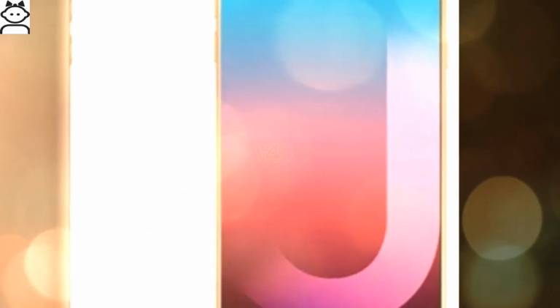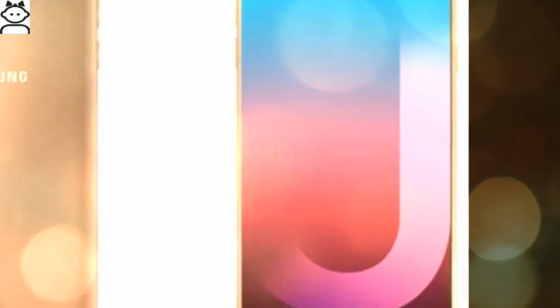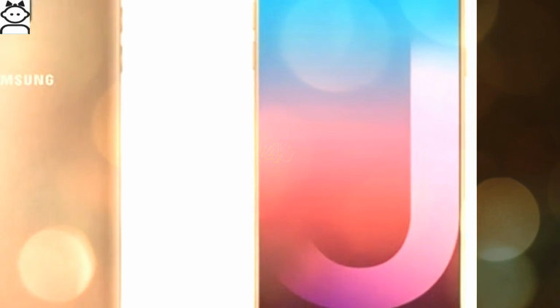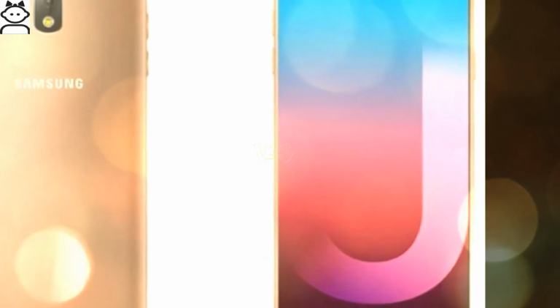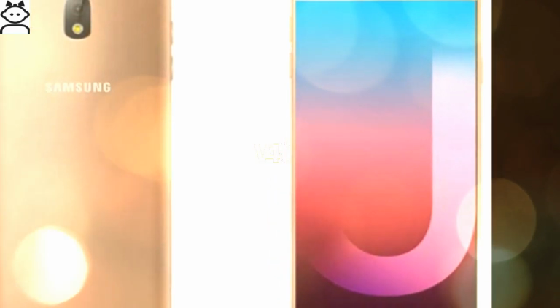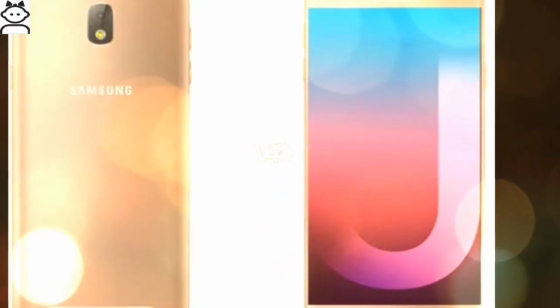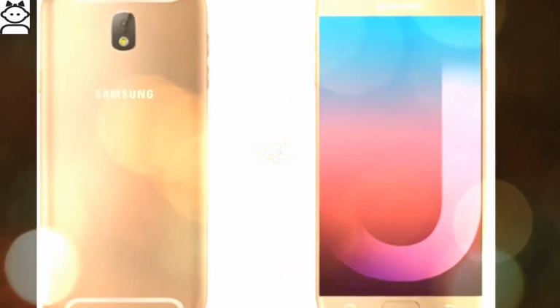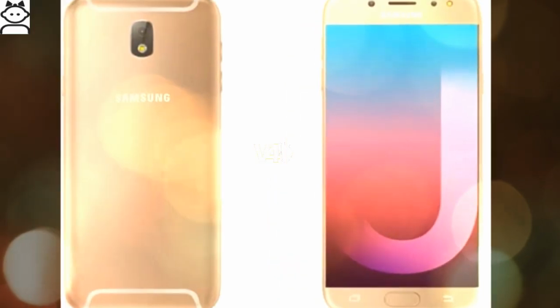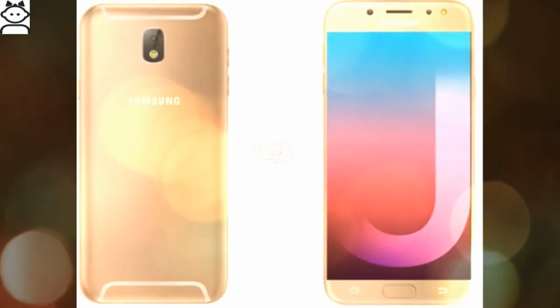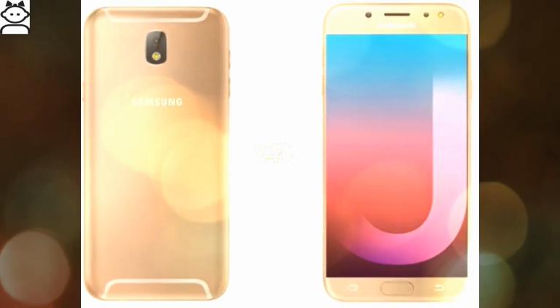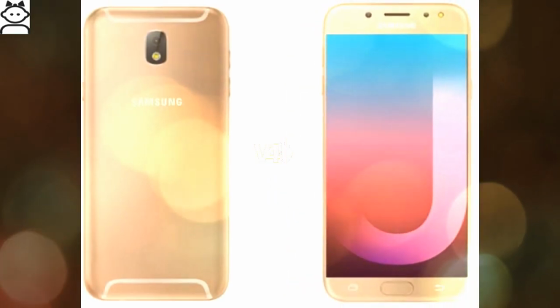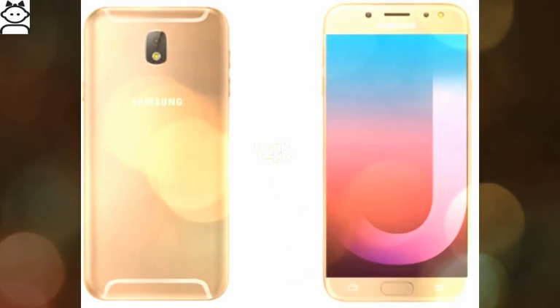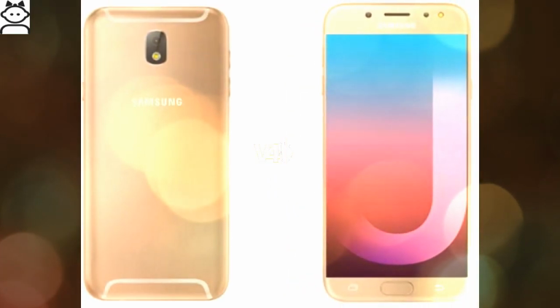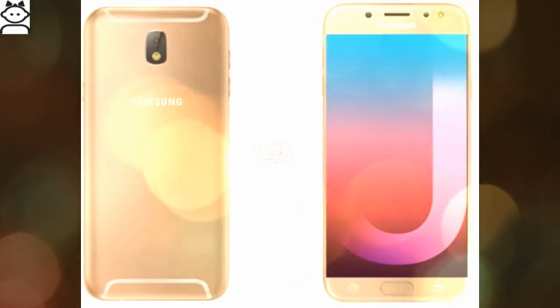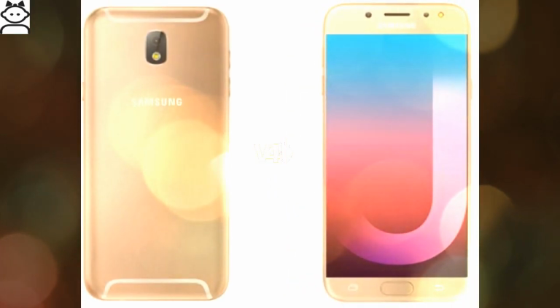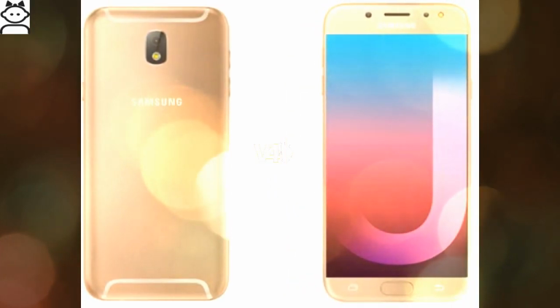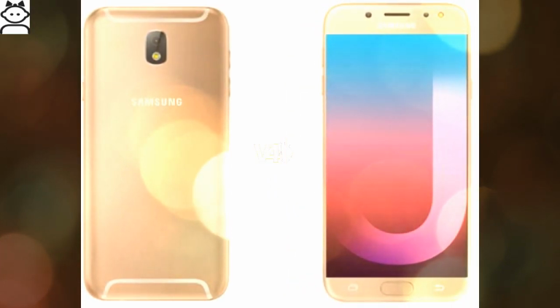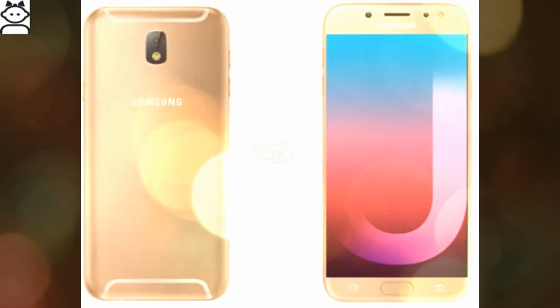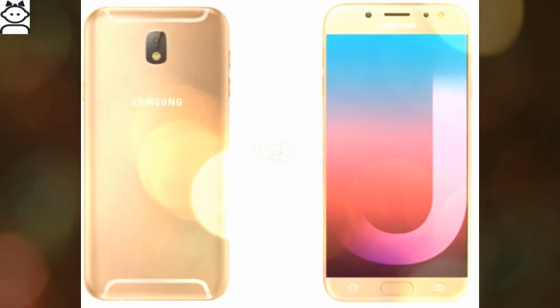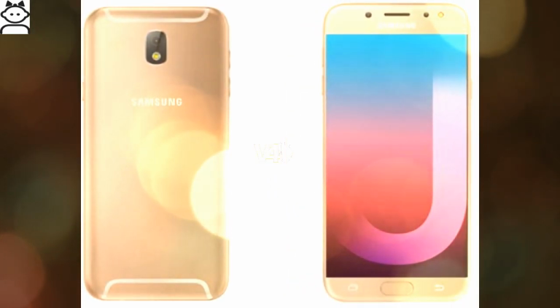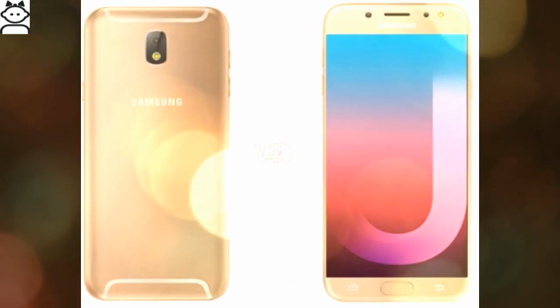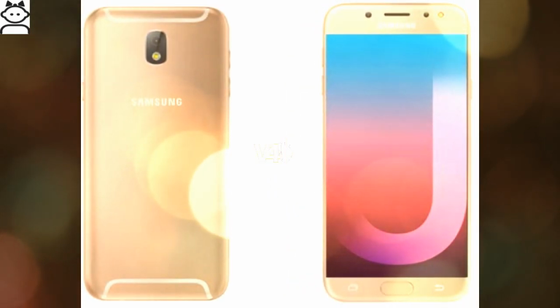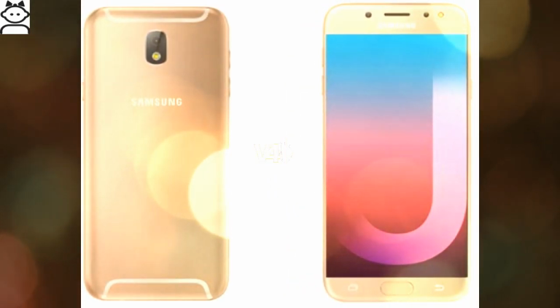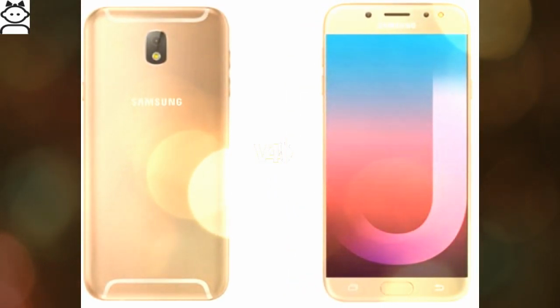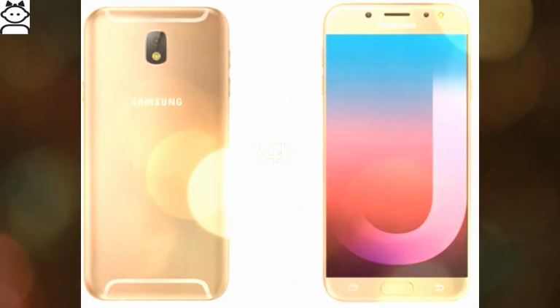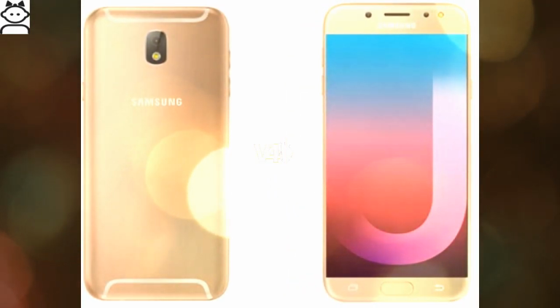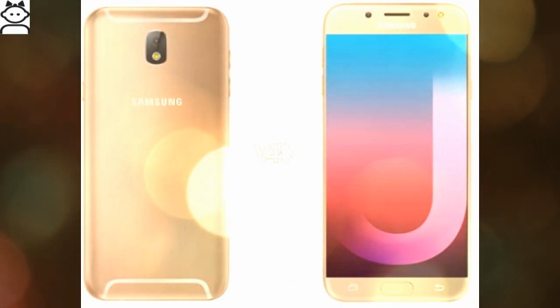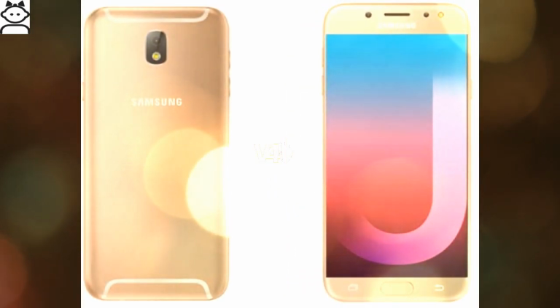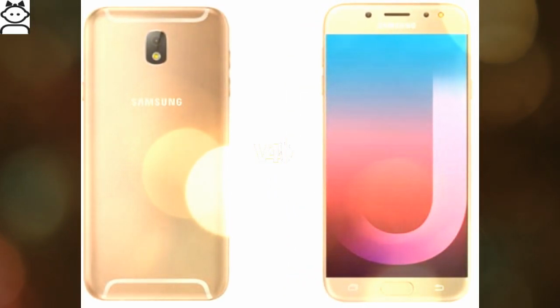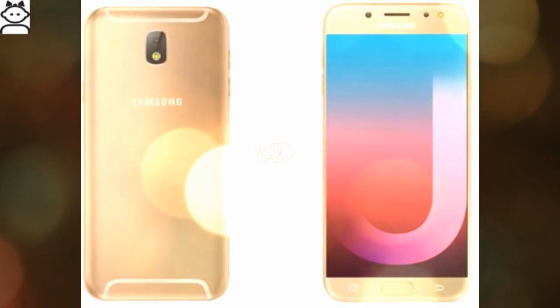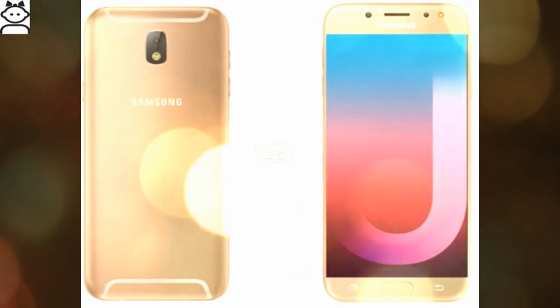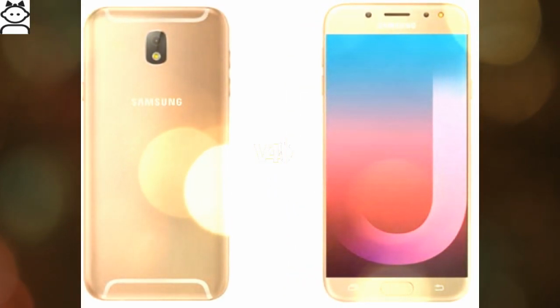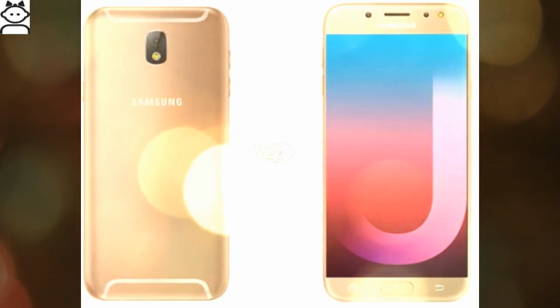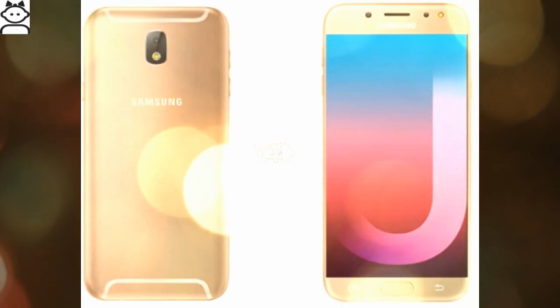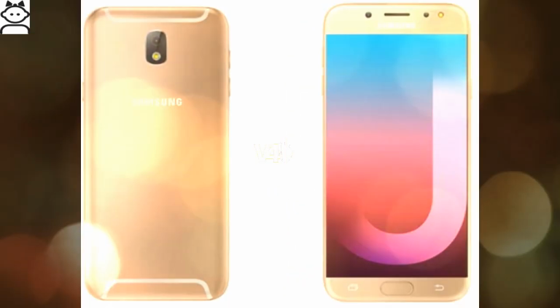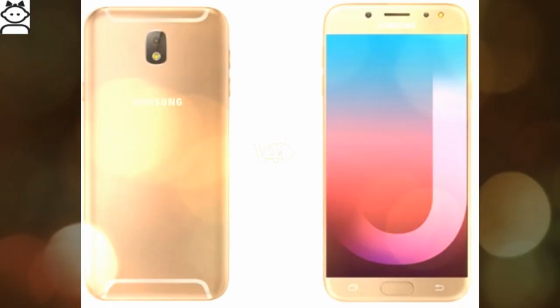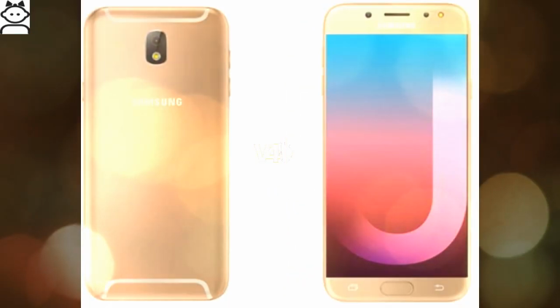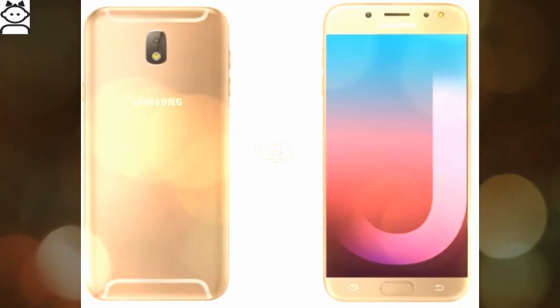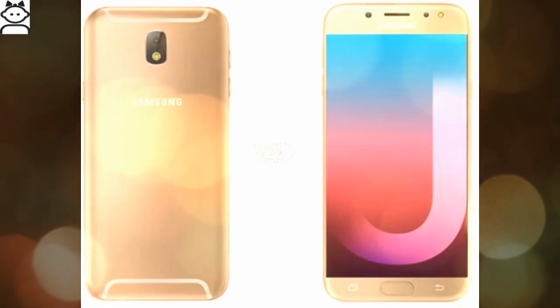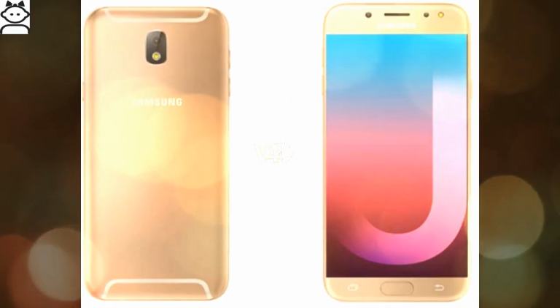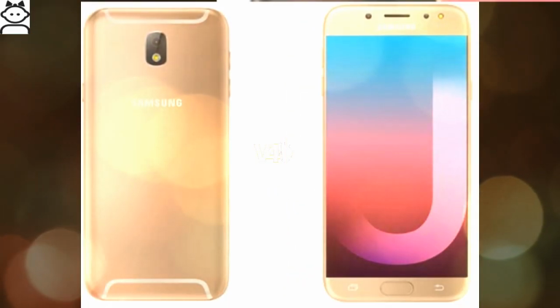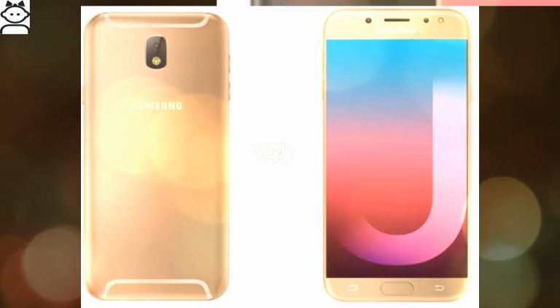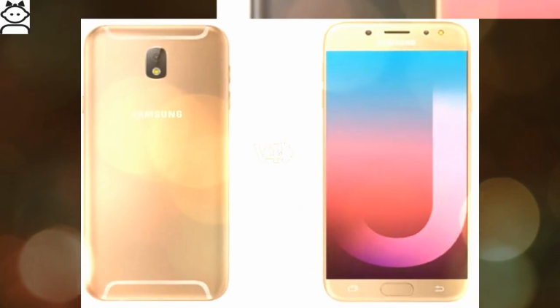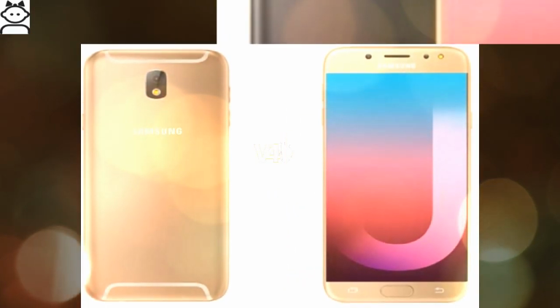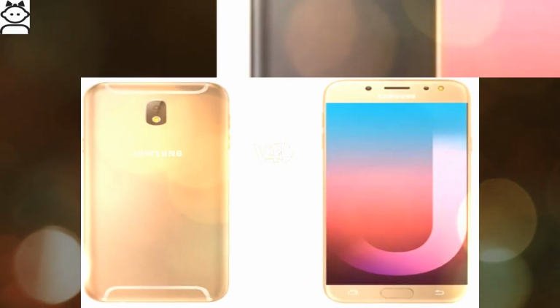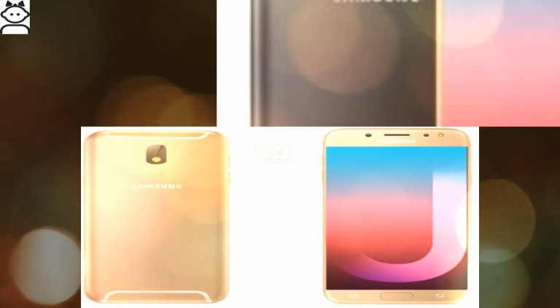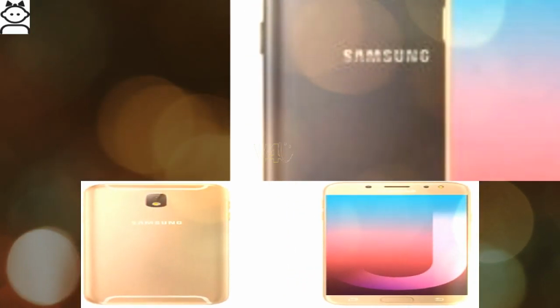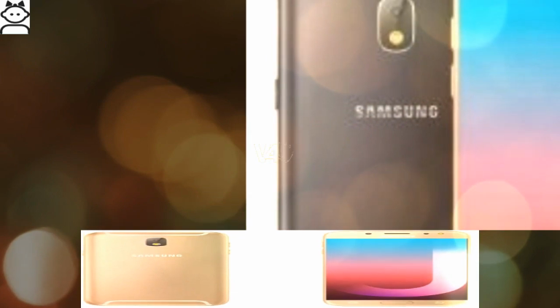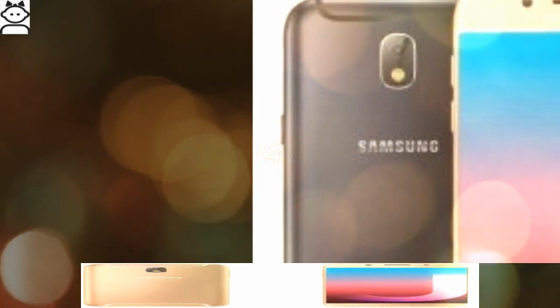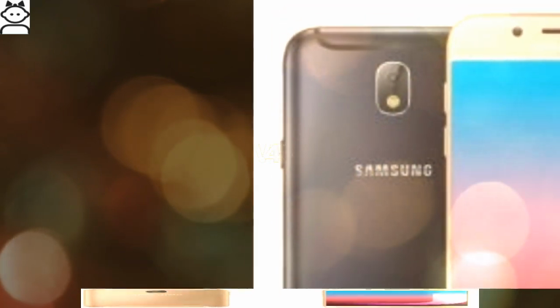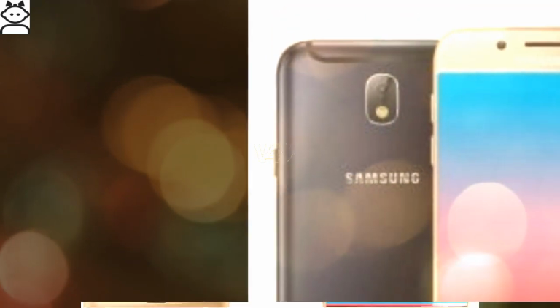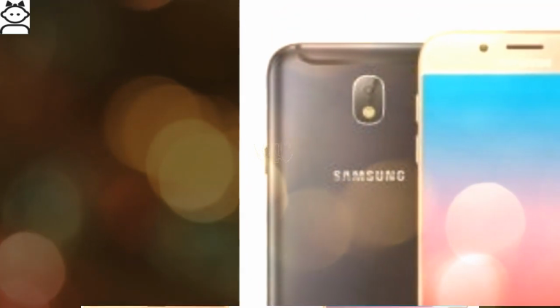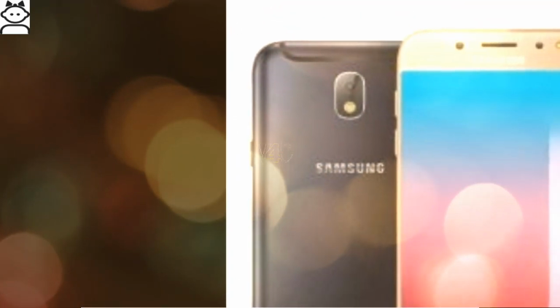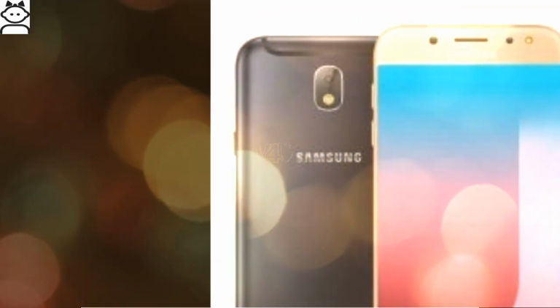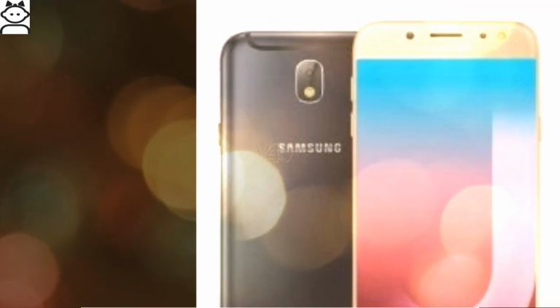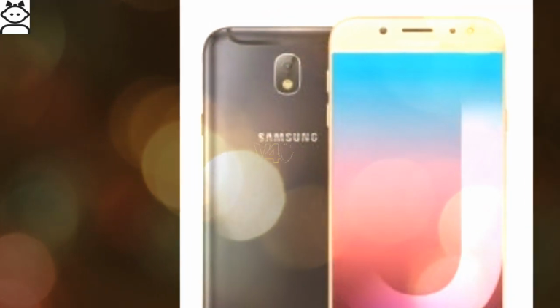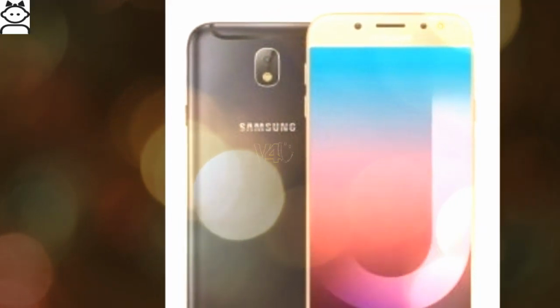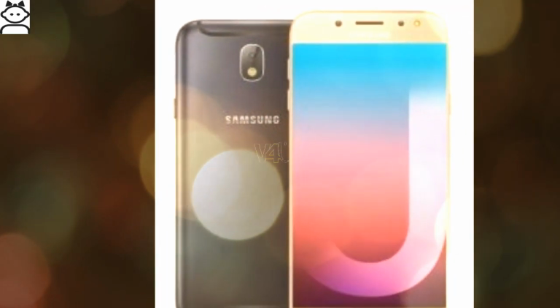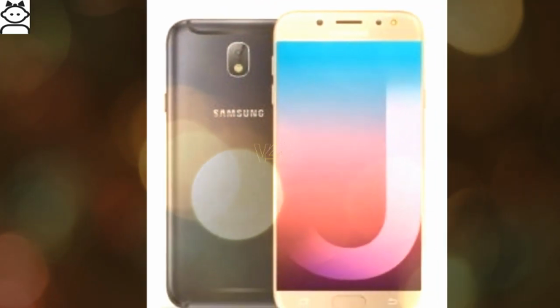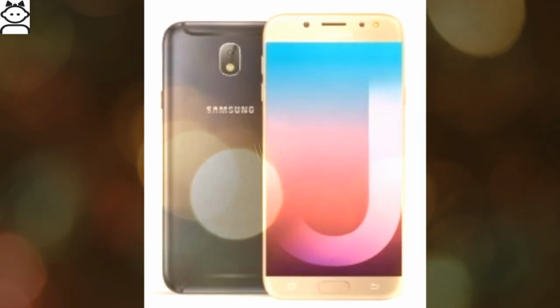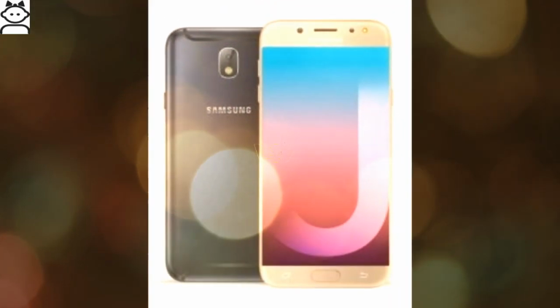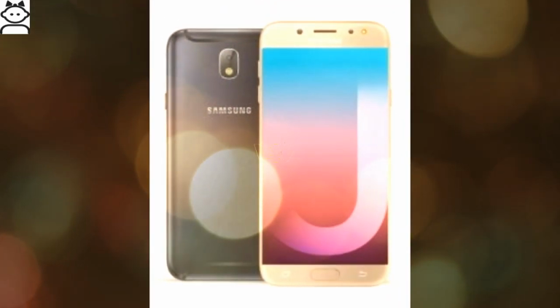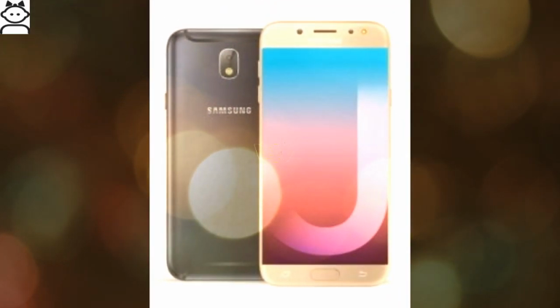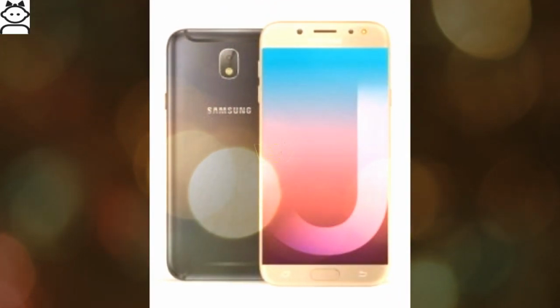It includes a fingerprint sensor, and the screen is protected by scratch-resistant glass. The device is available in black and gold colors.